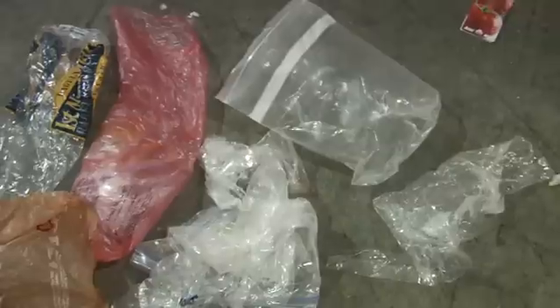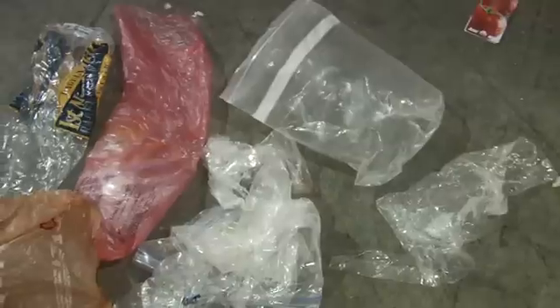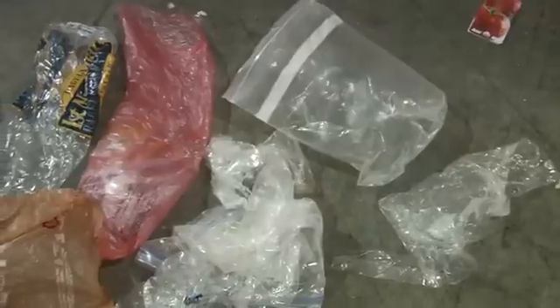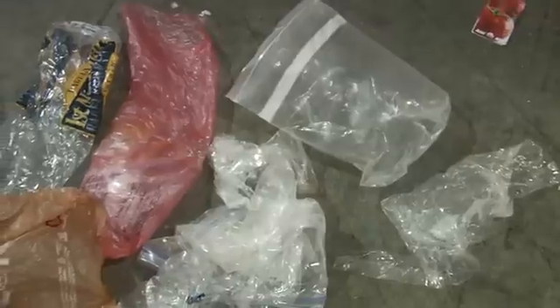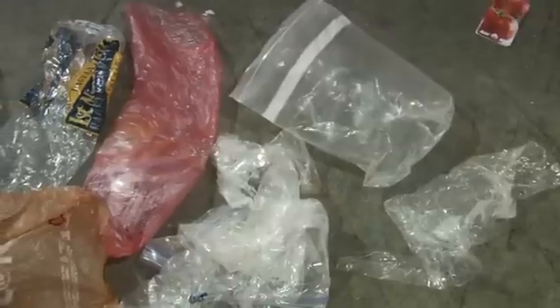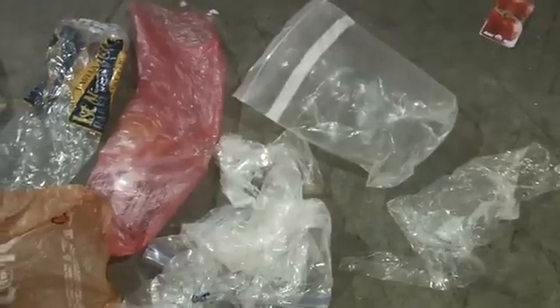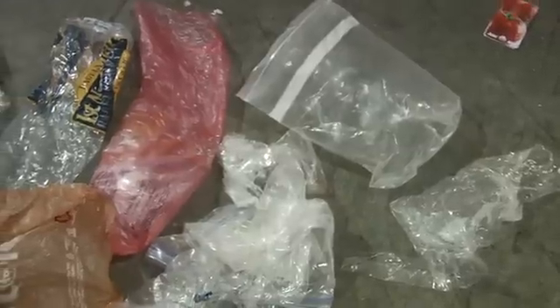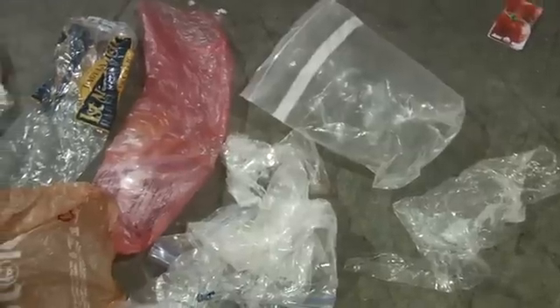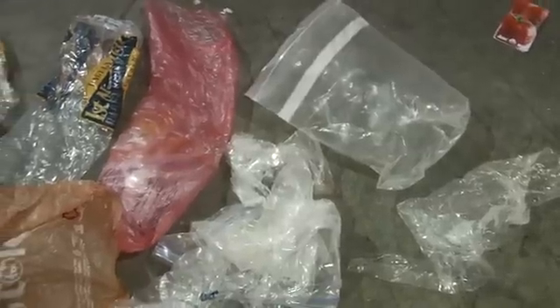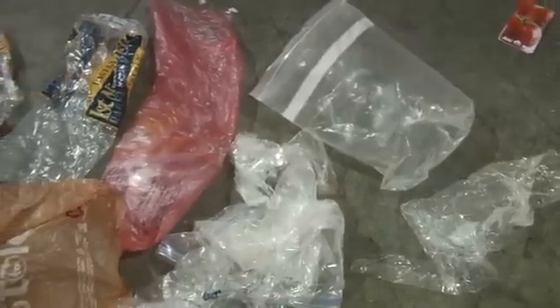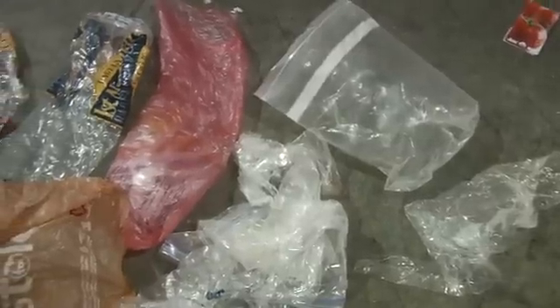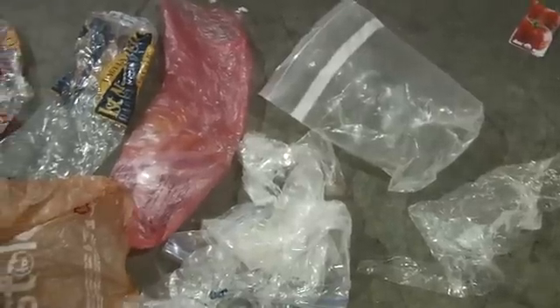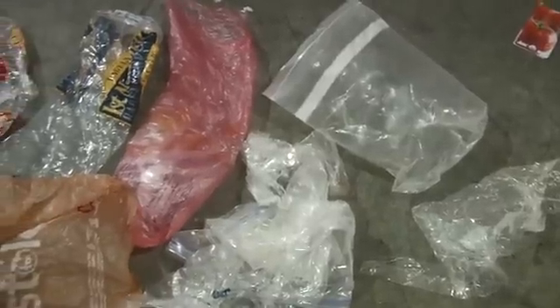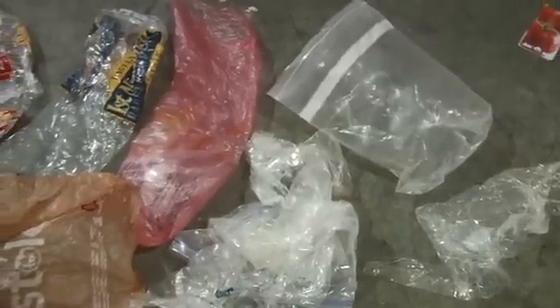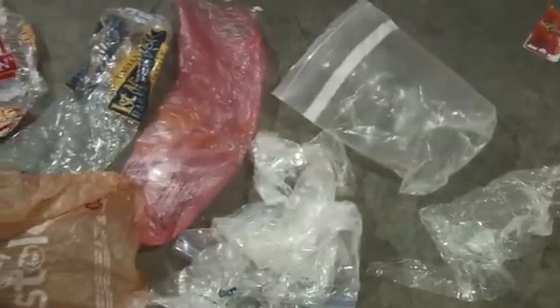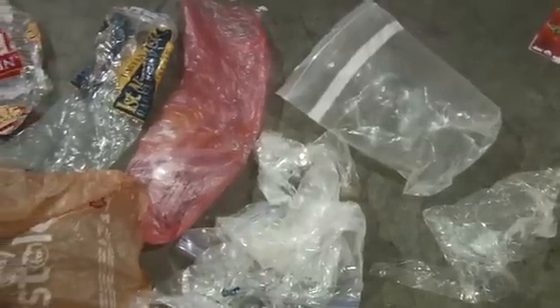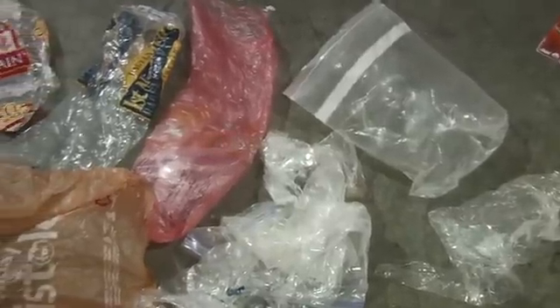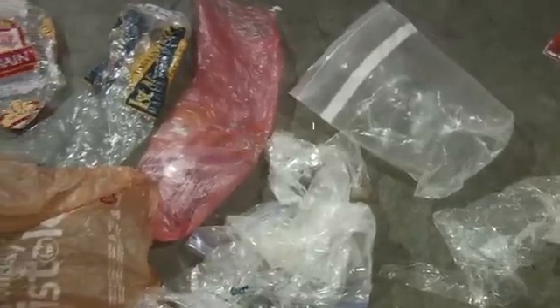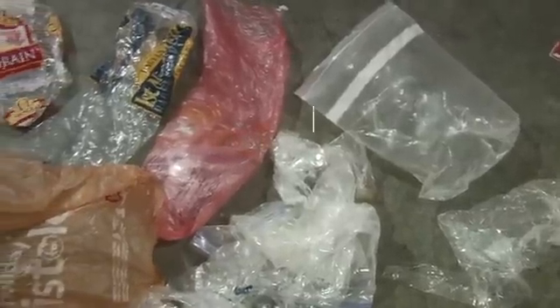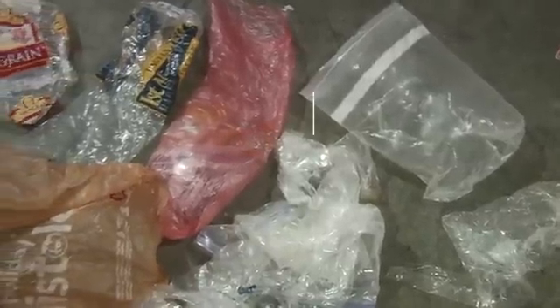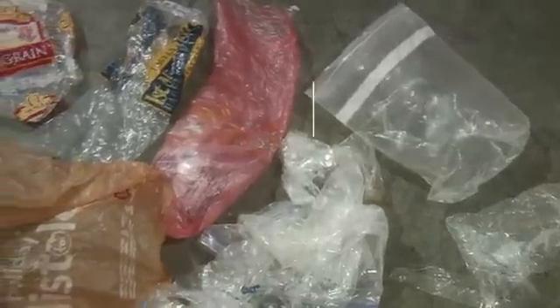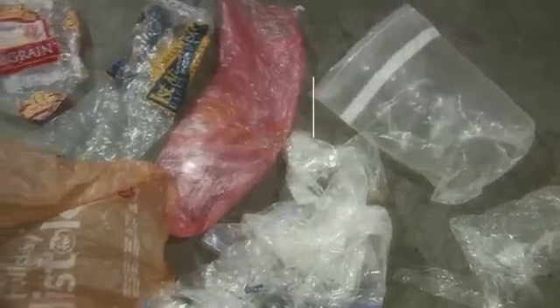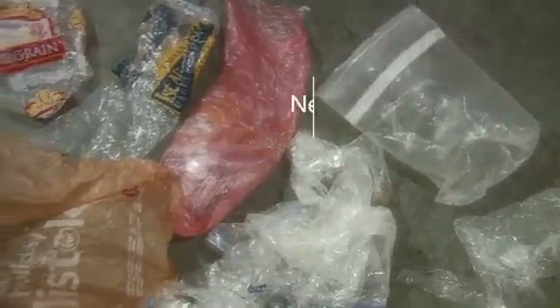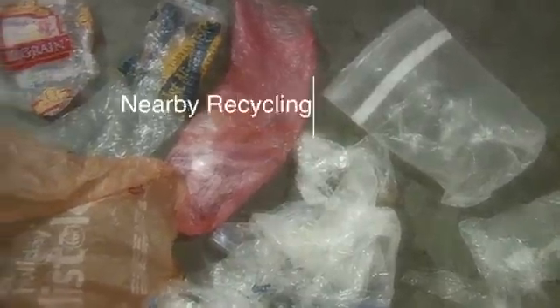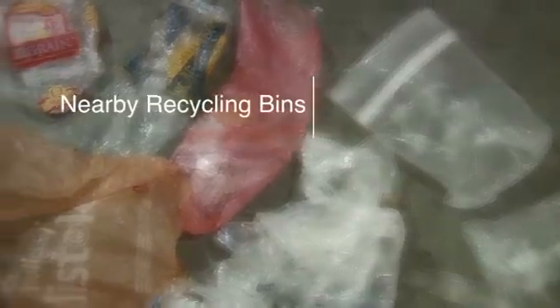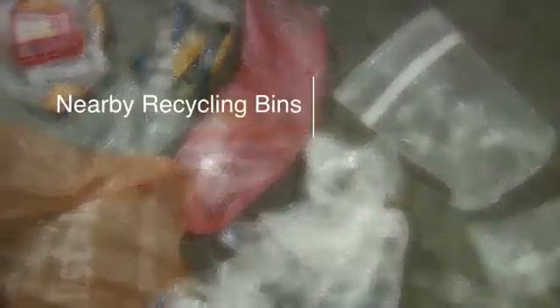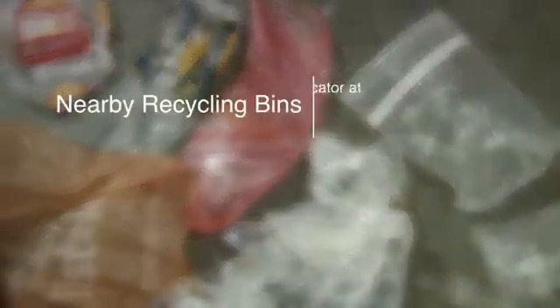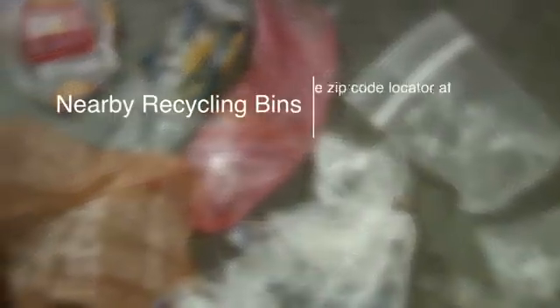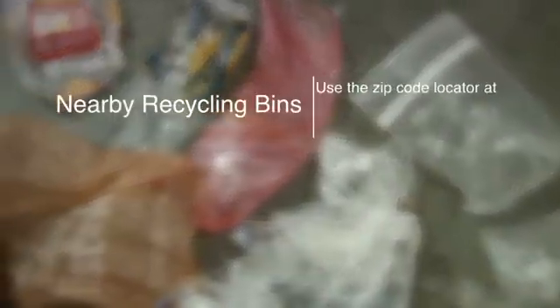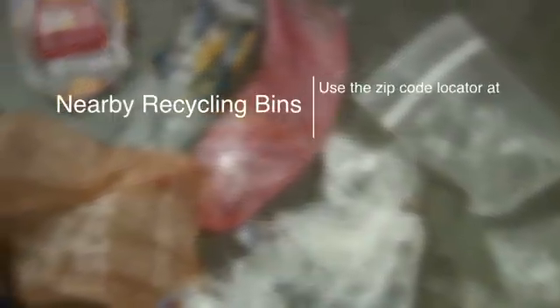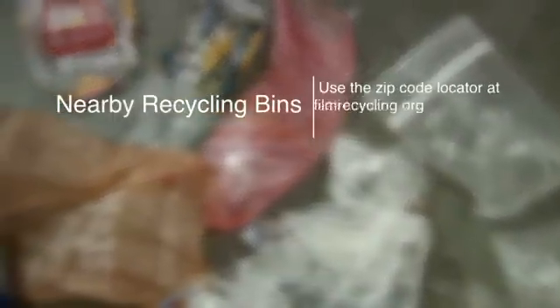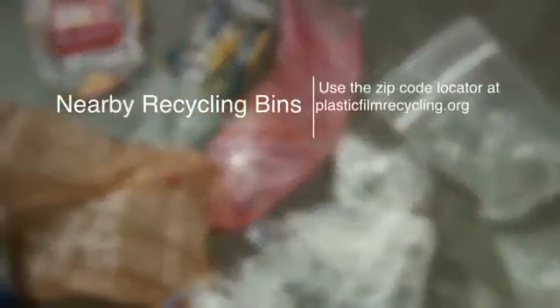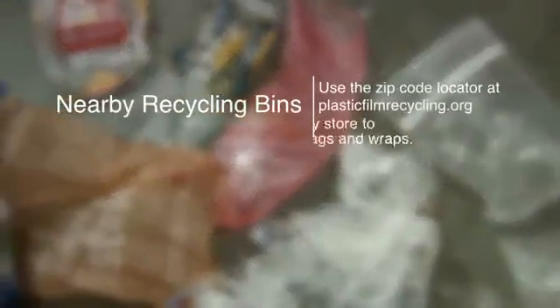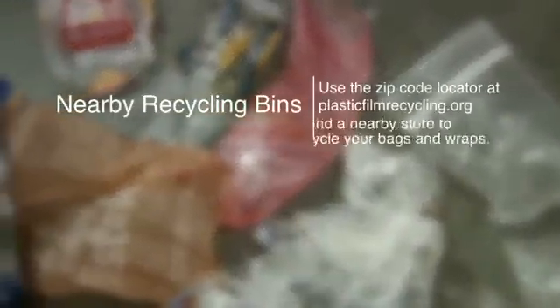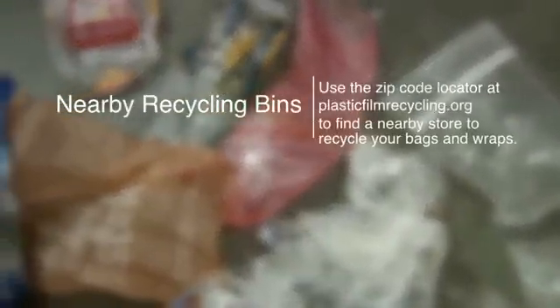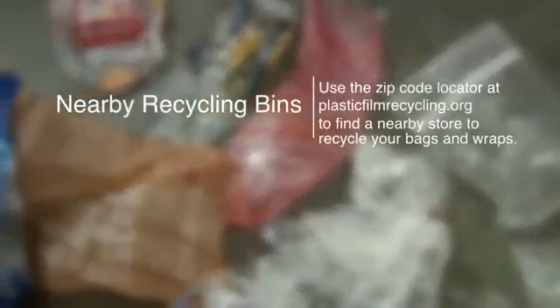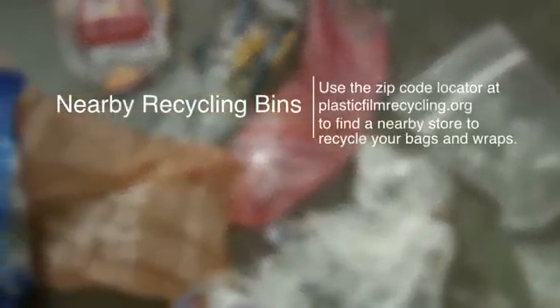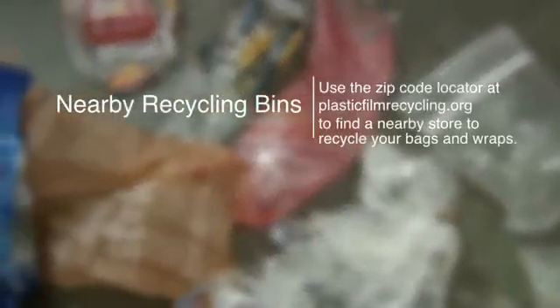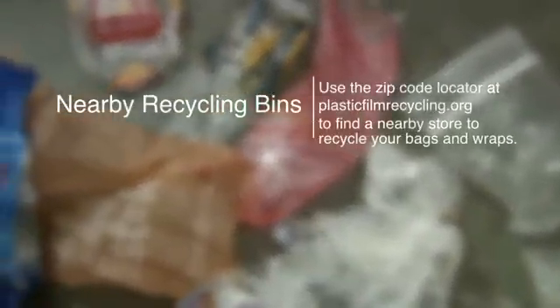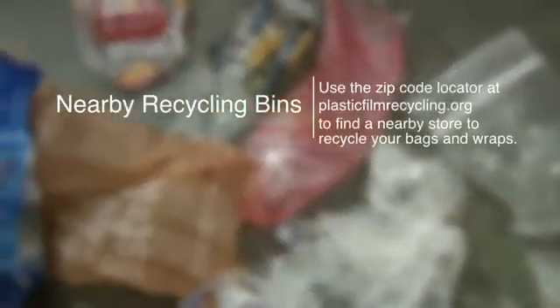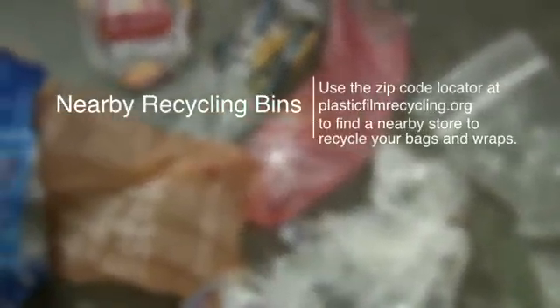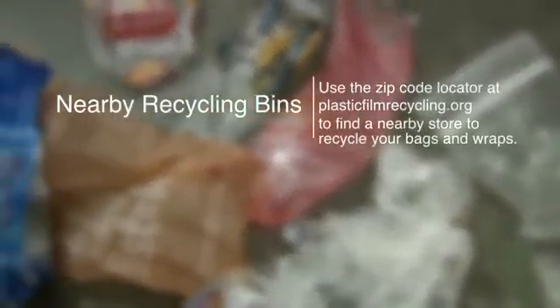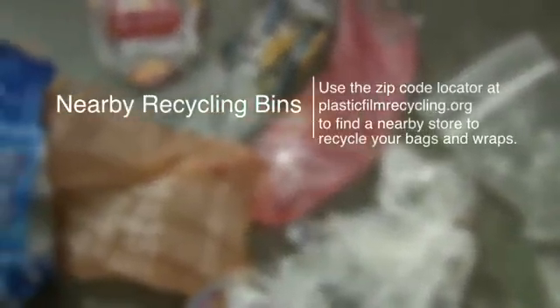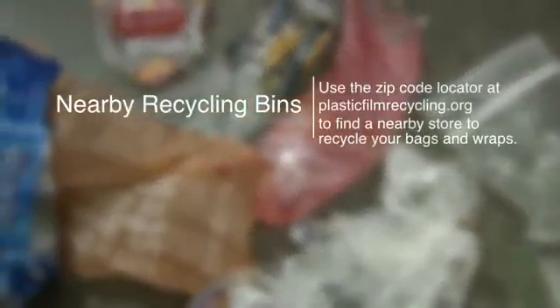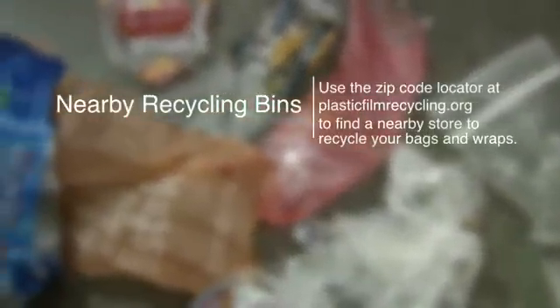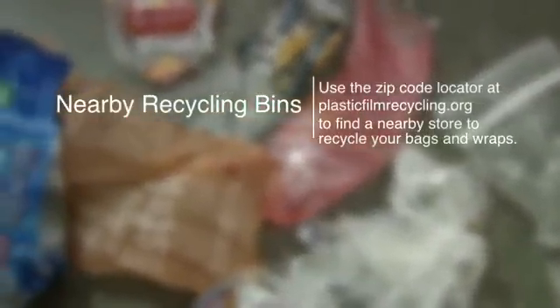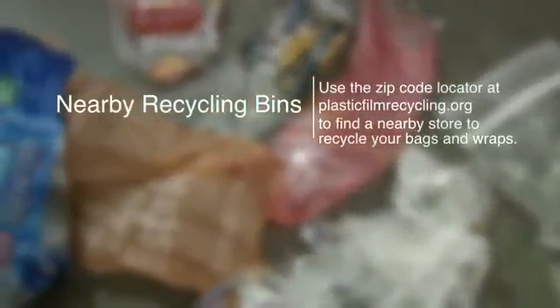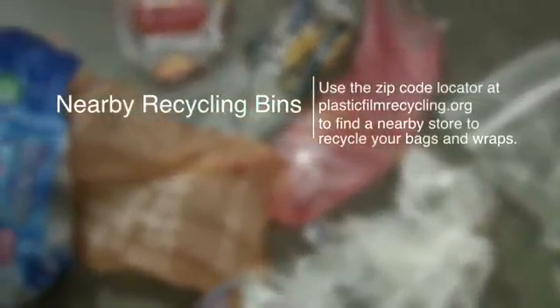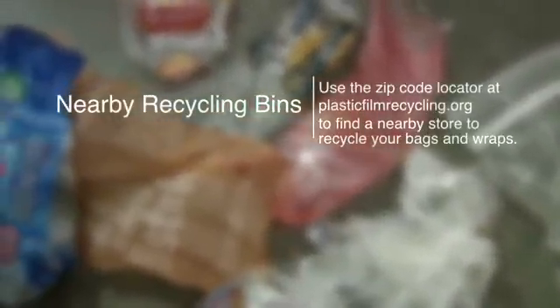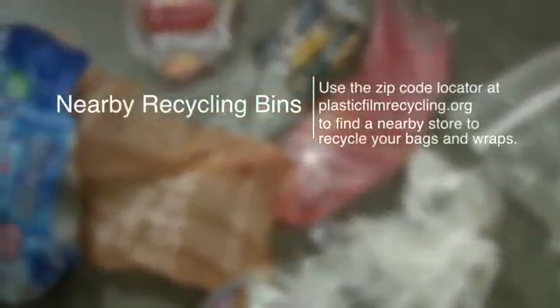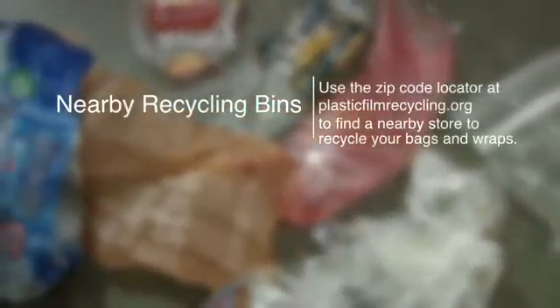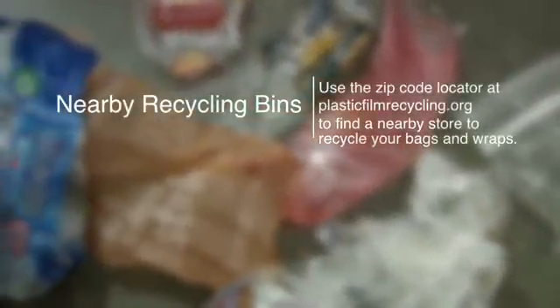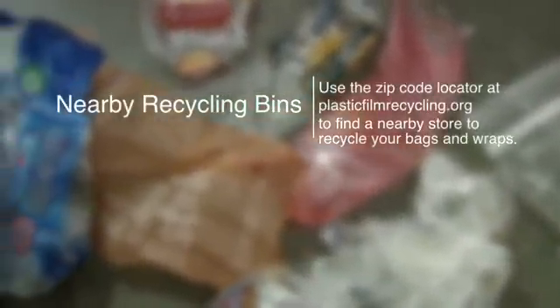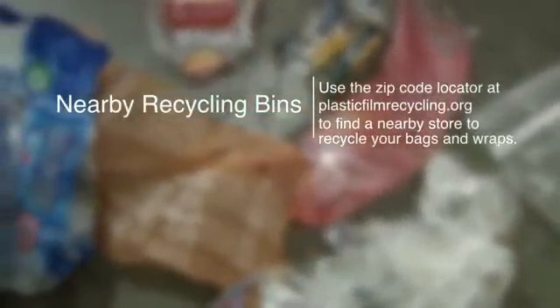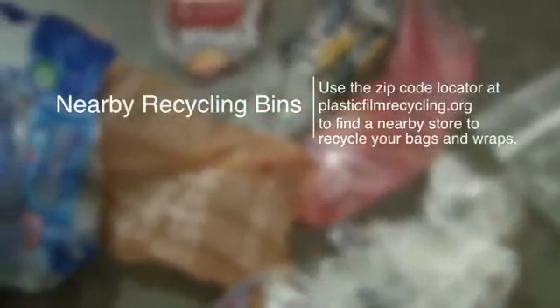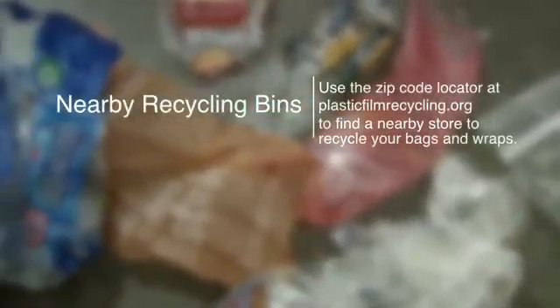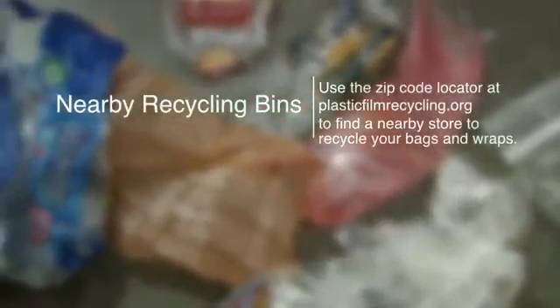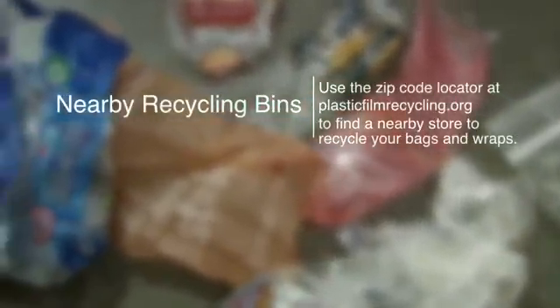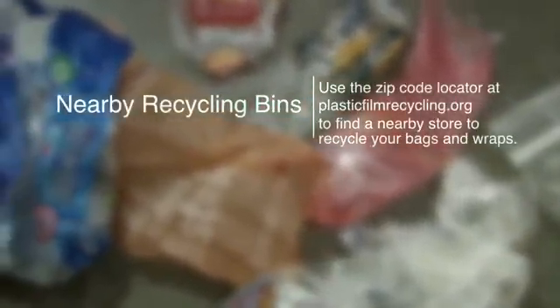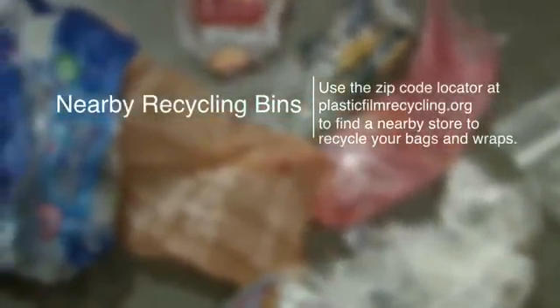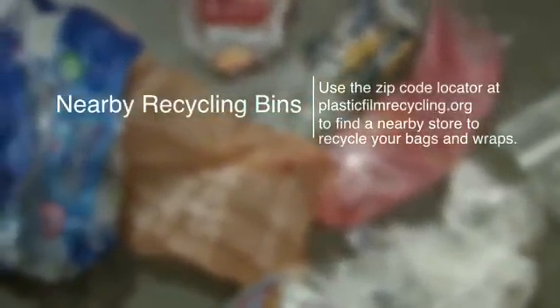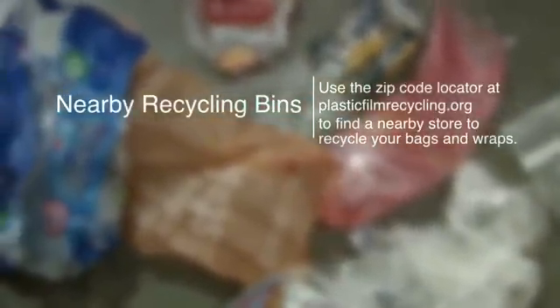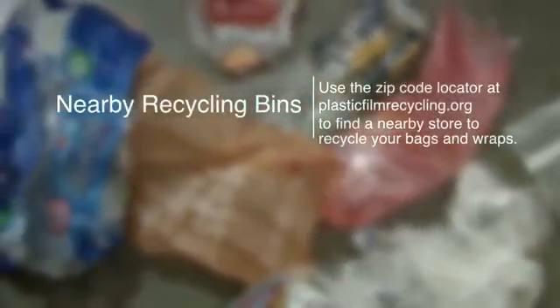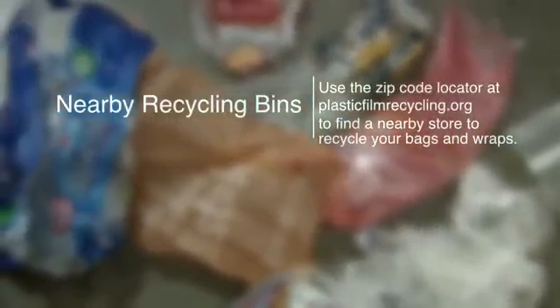So bag up all you can and head for a nearby recycling bin. It can be as easy as going shopping.